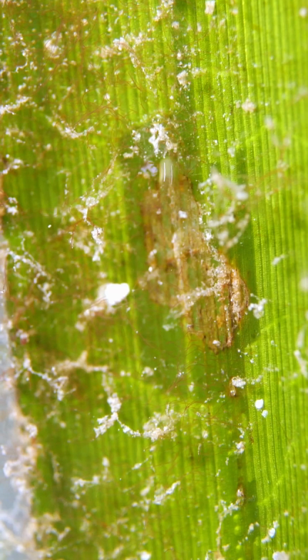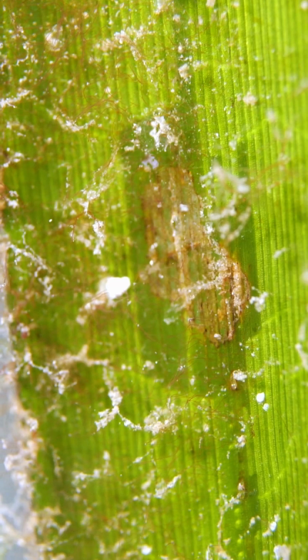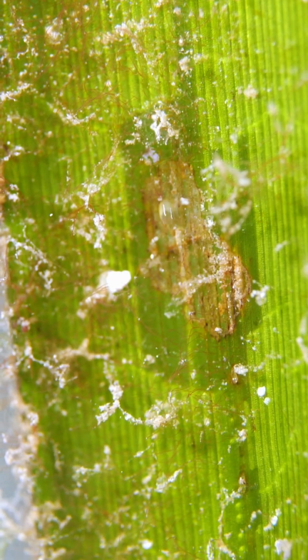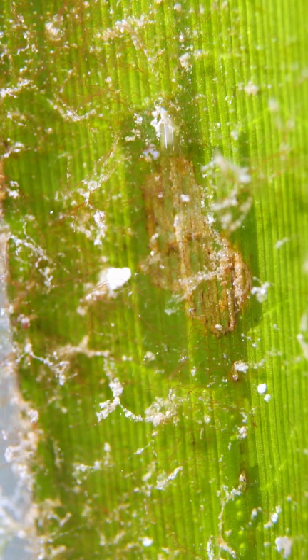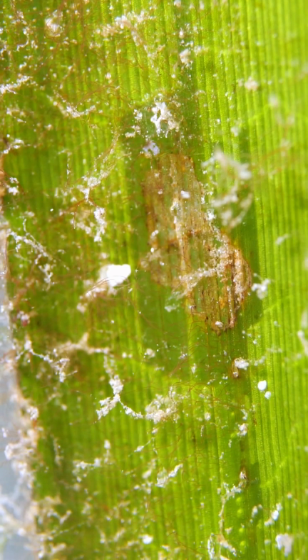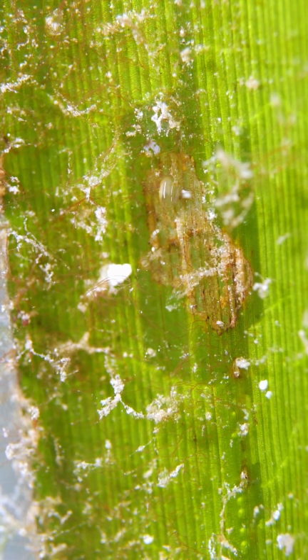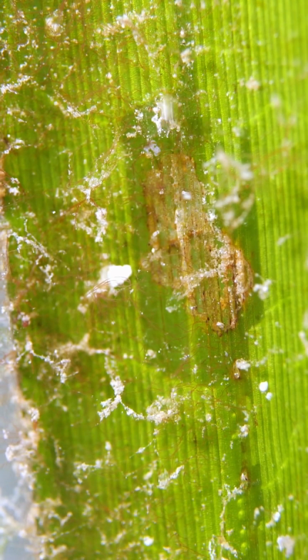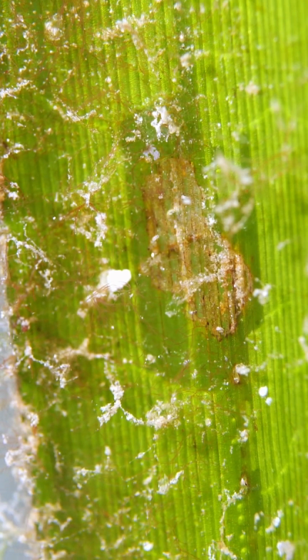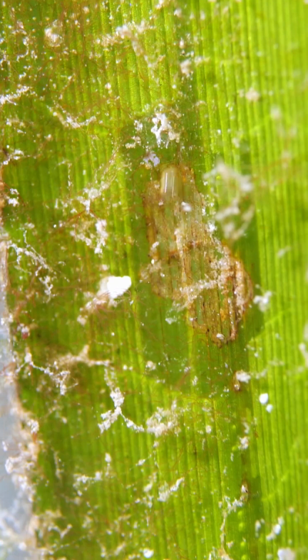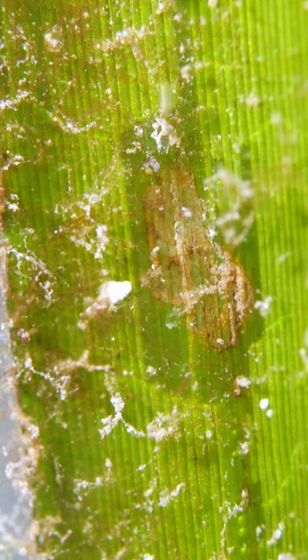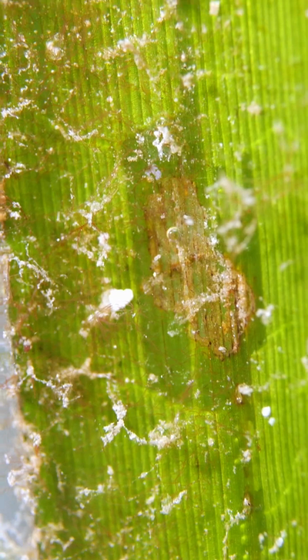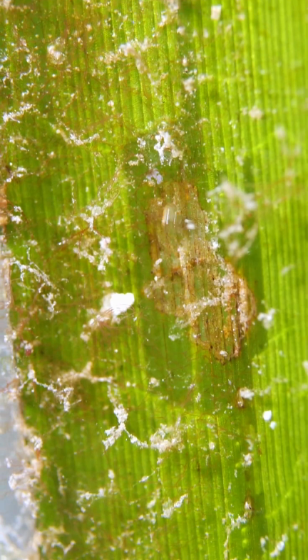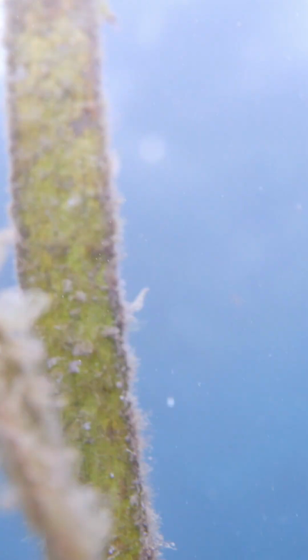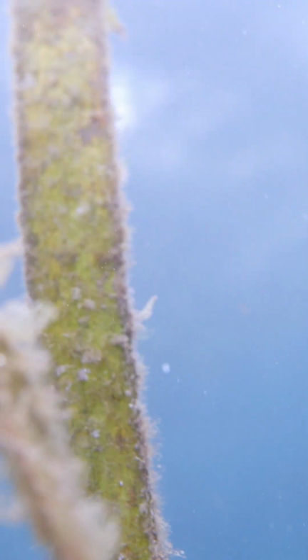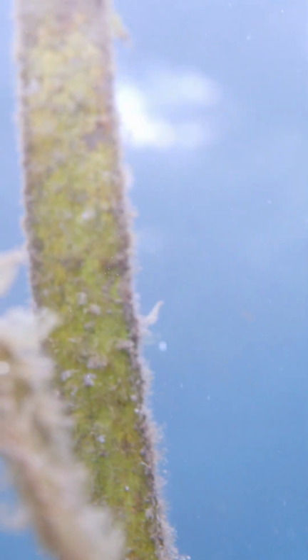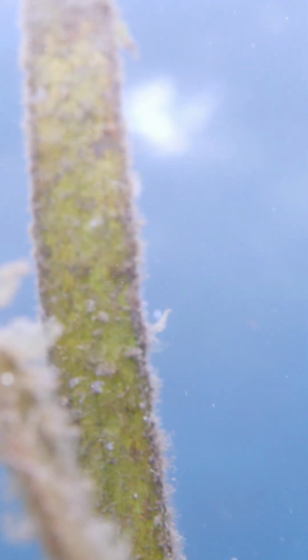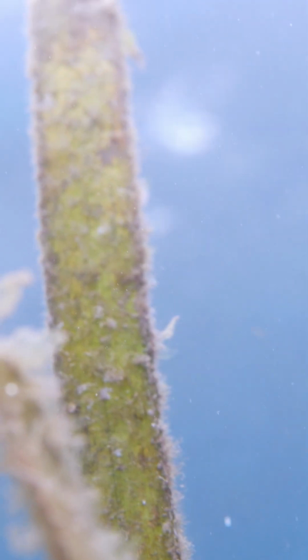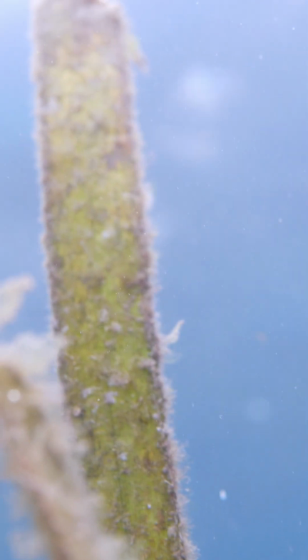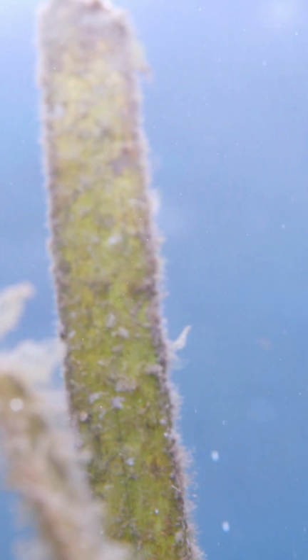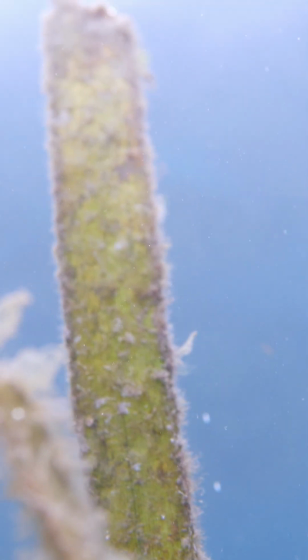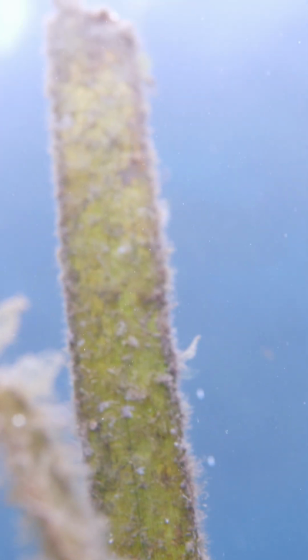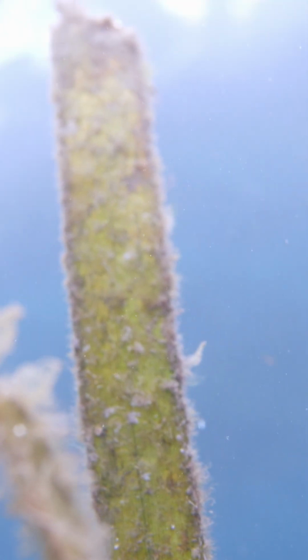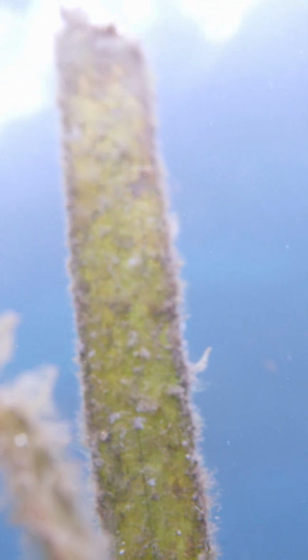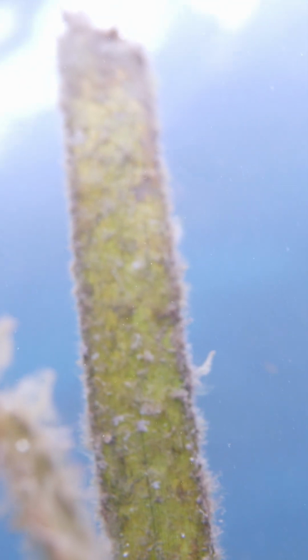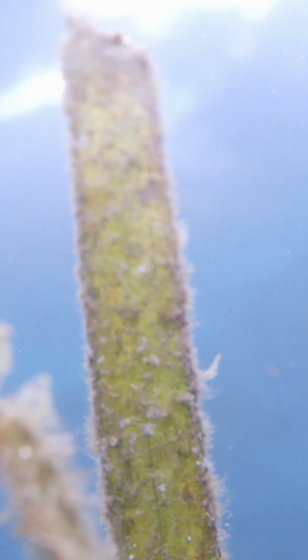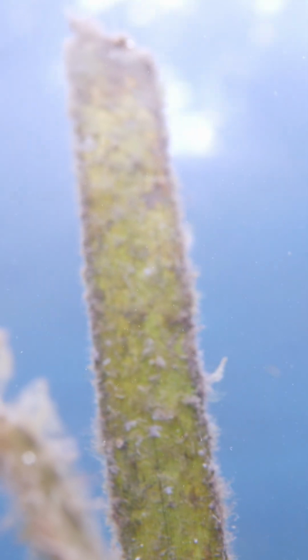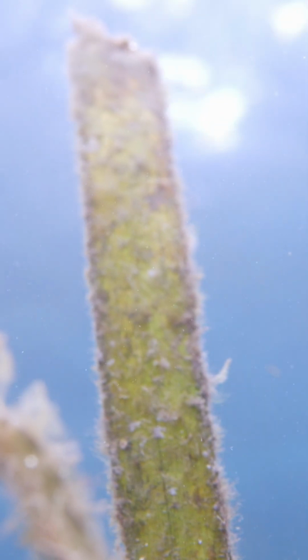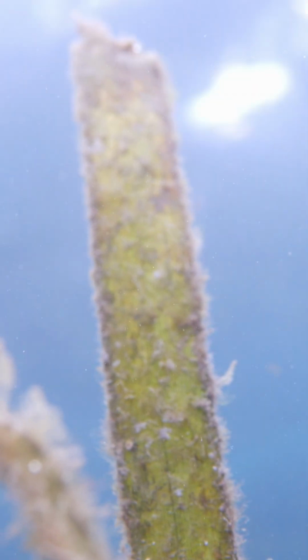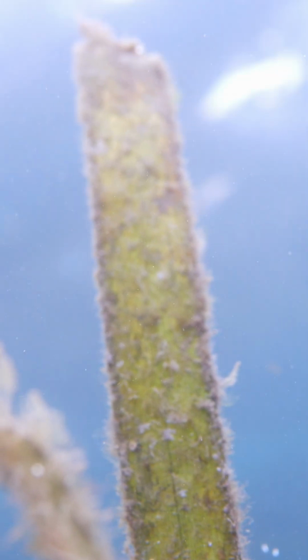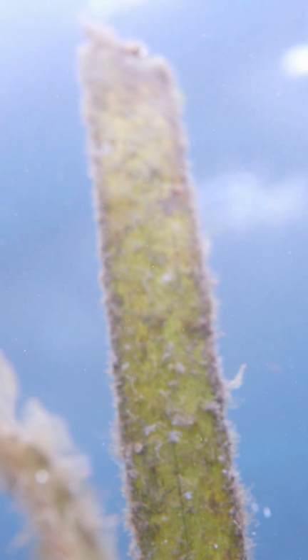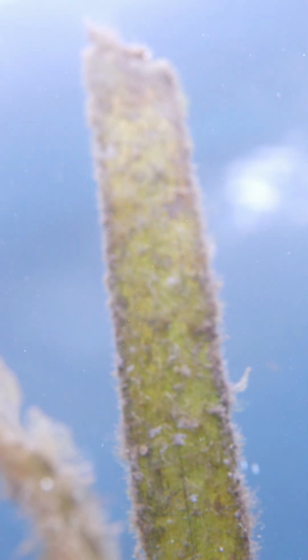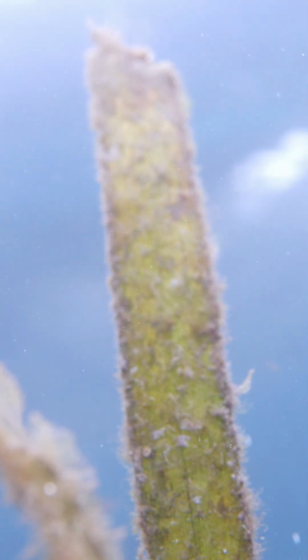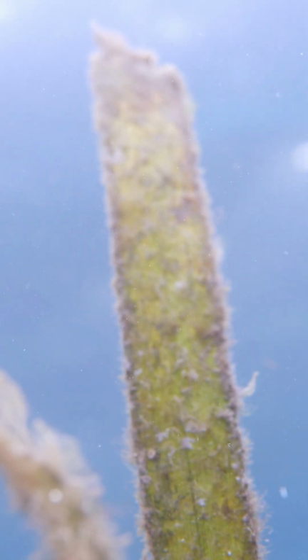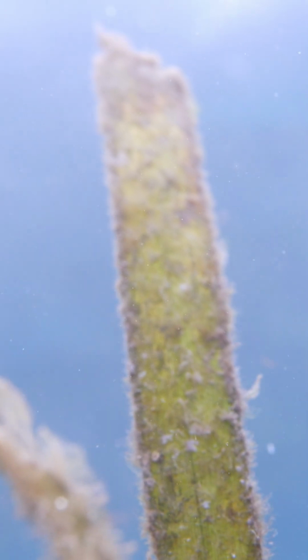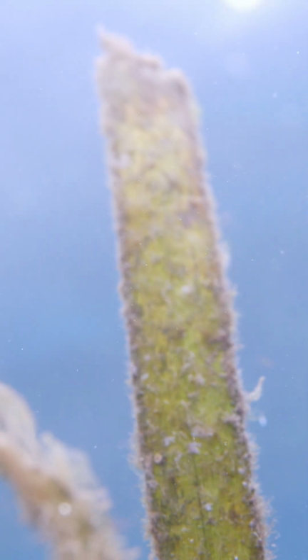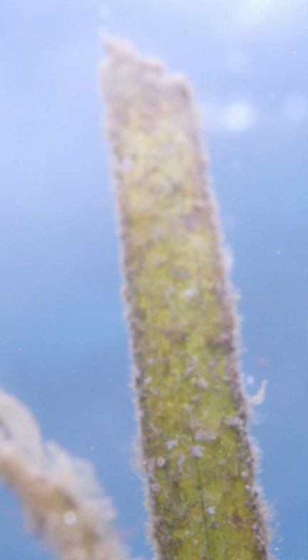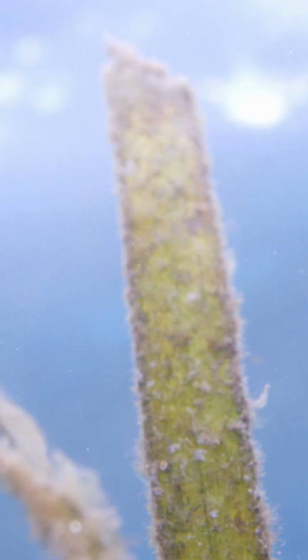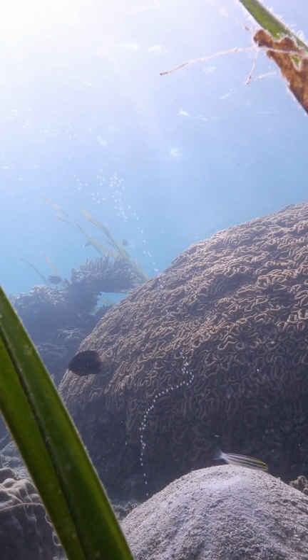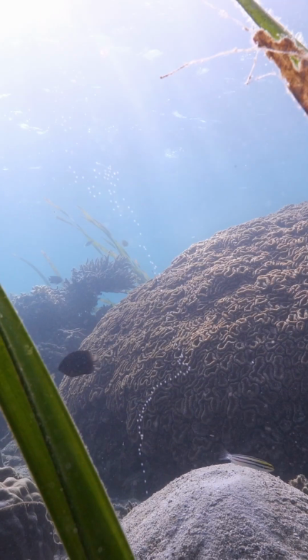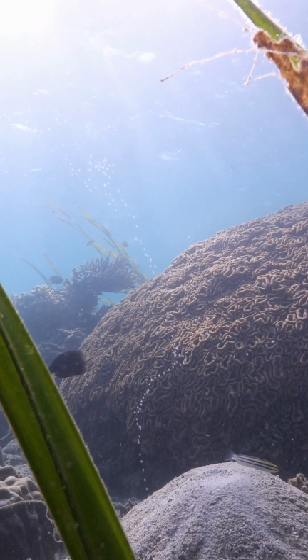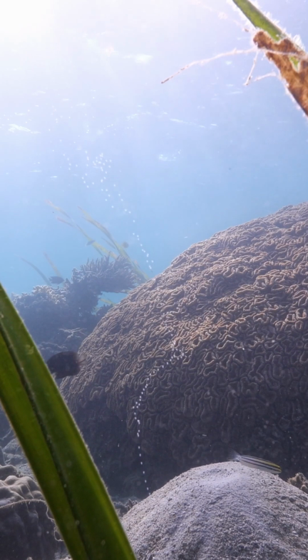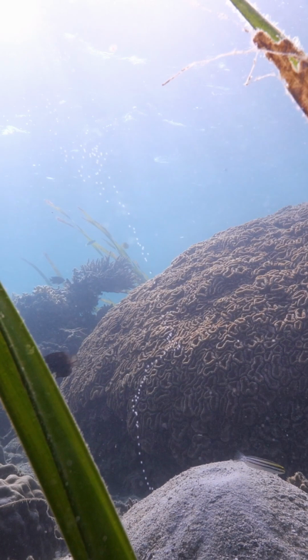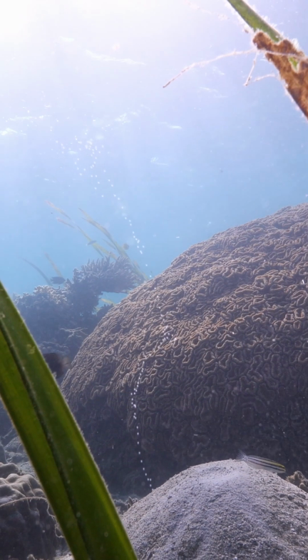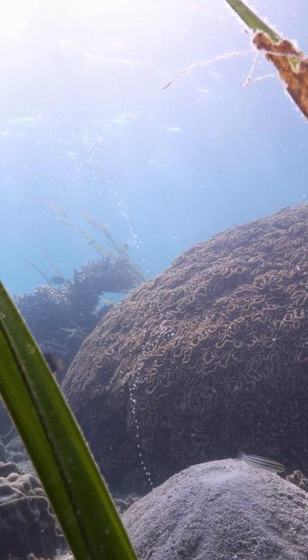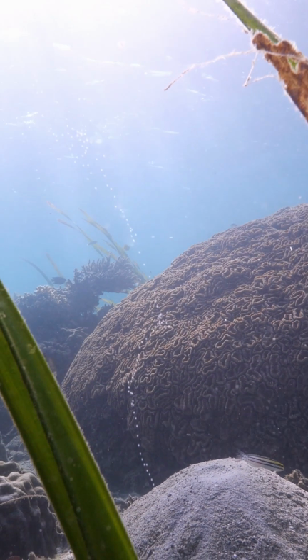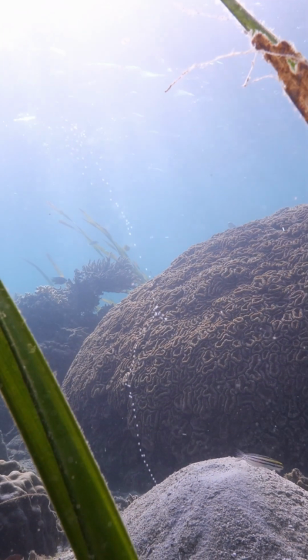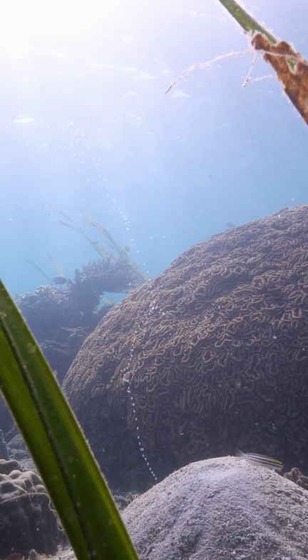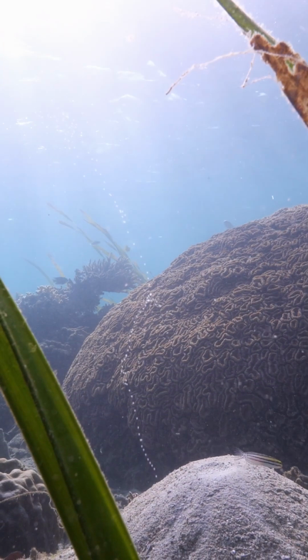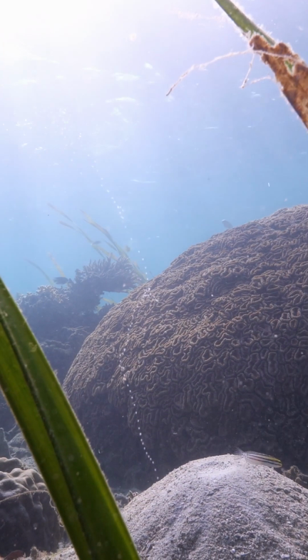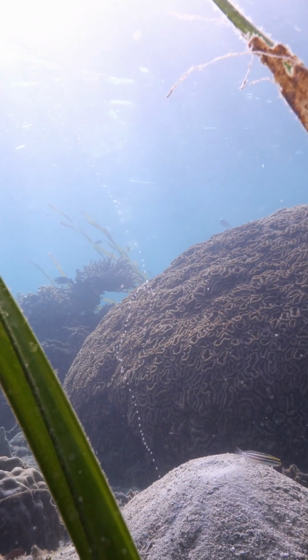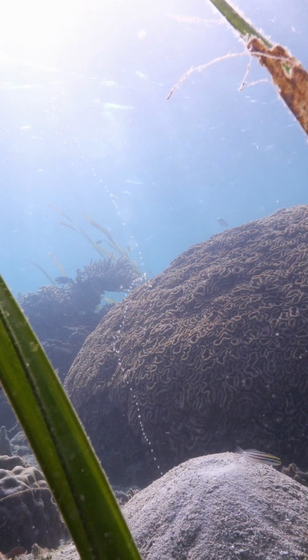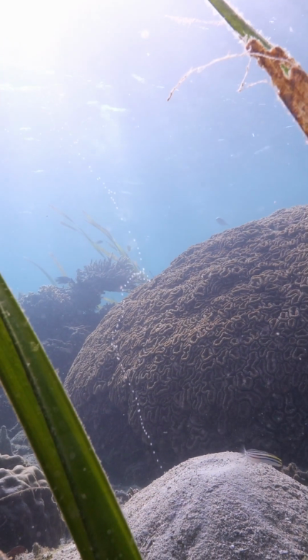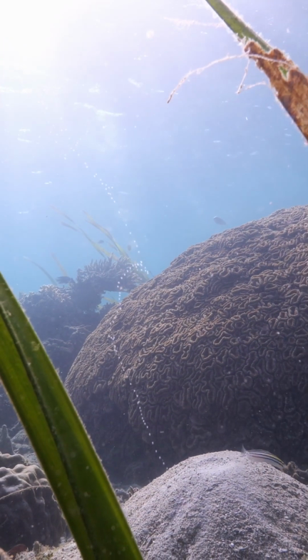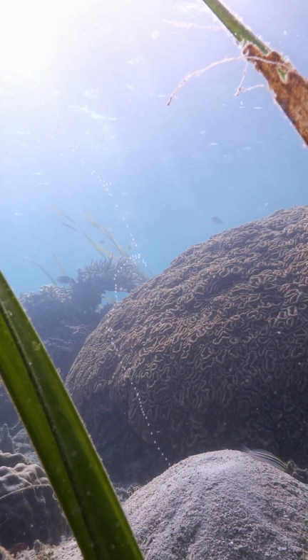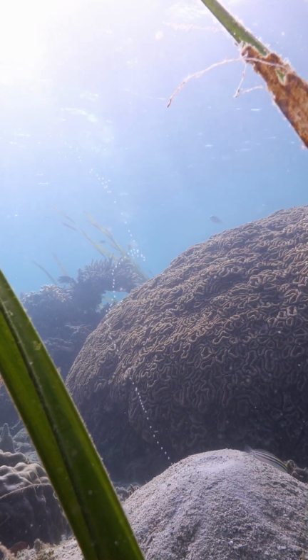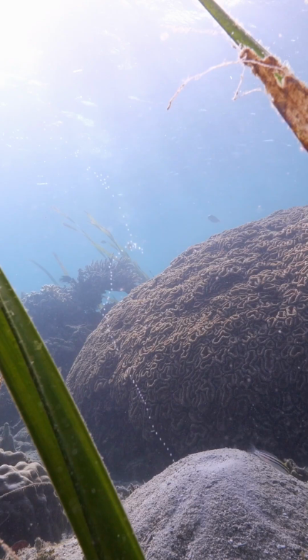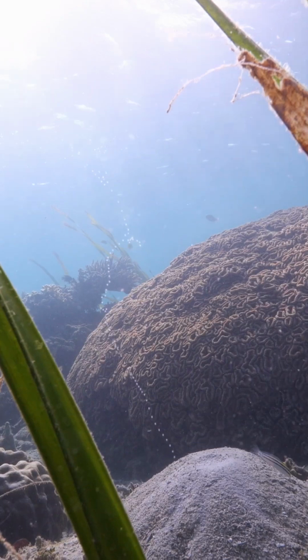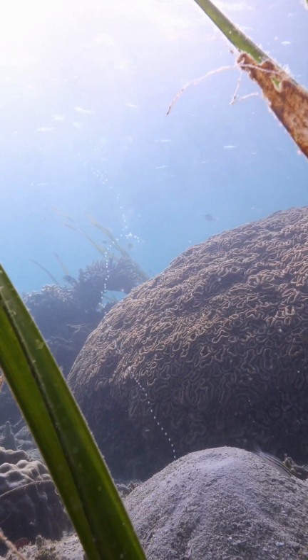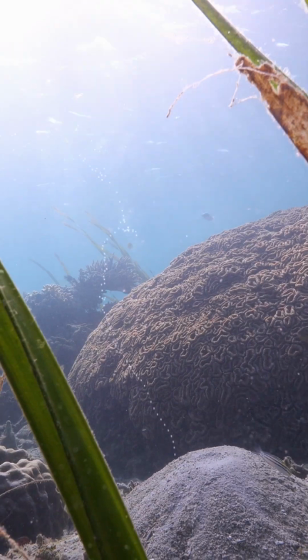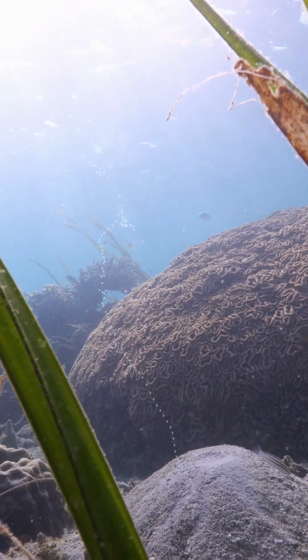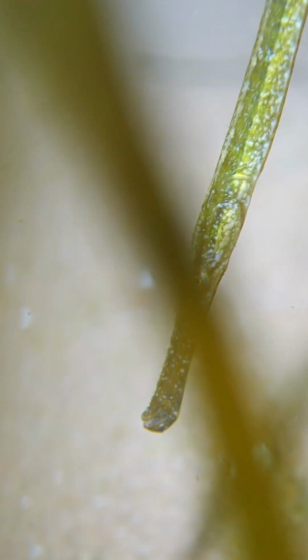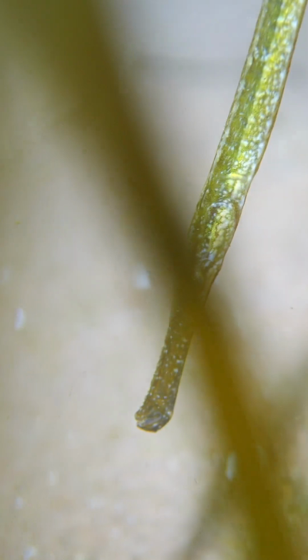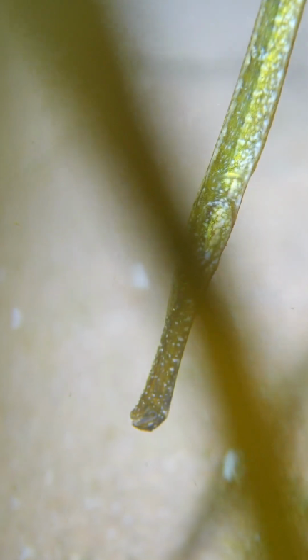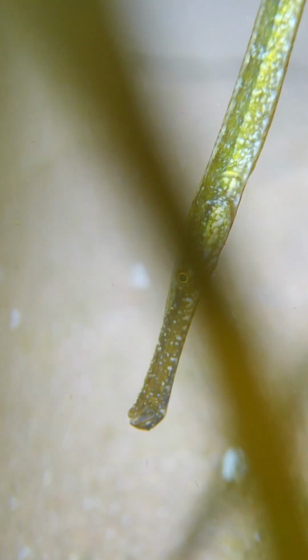Seagrass meadows are found worldwide, including along British shores. For advanced shooters, they're a haven for macro subjects.